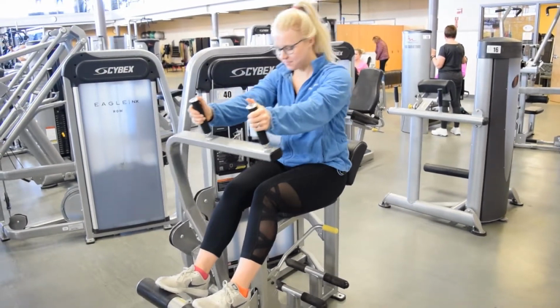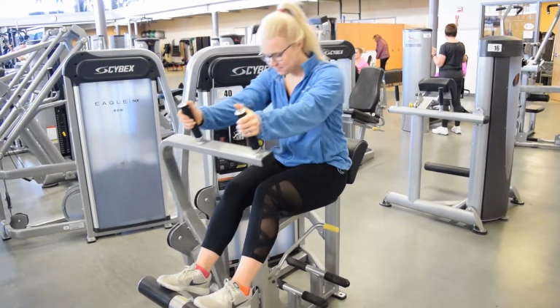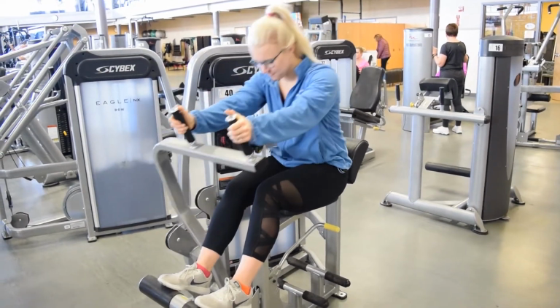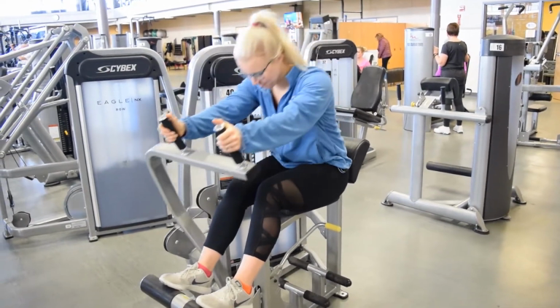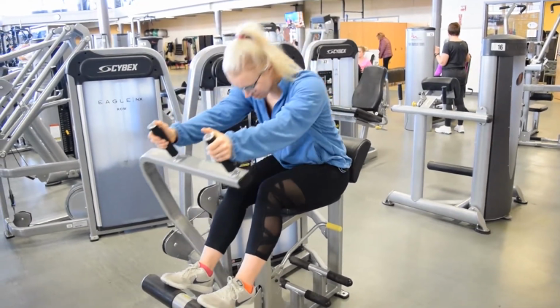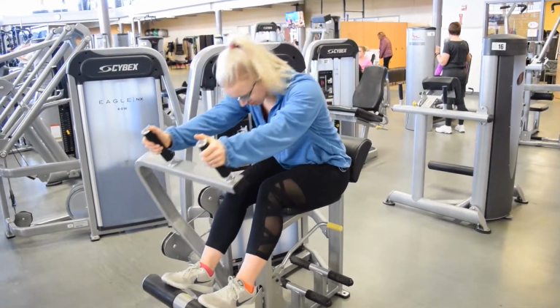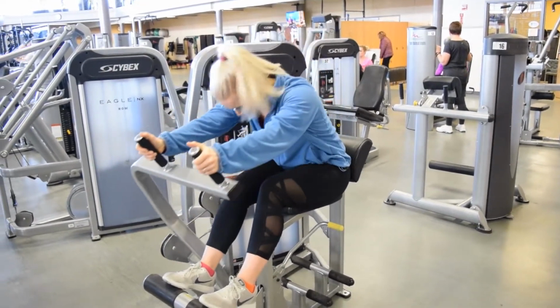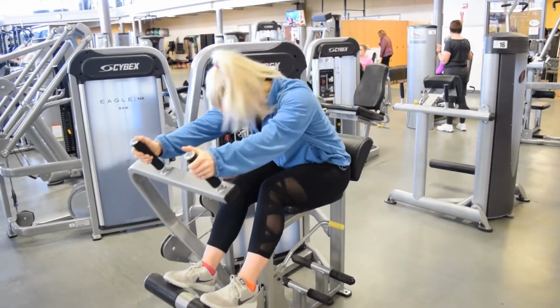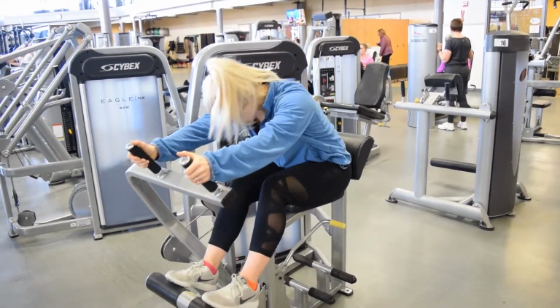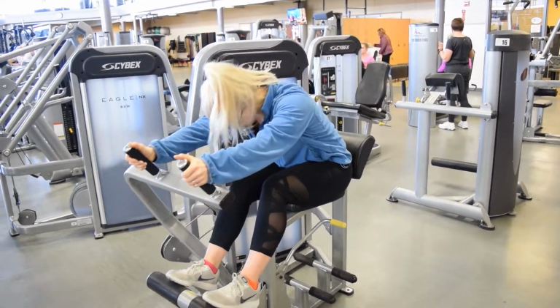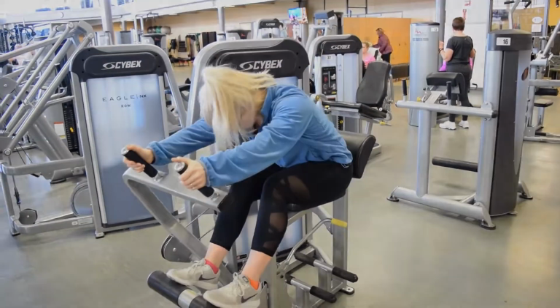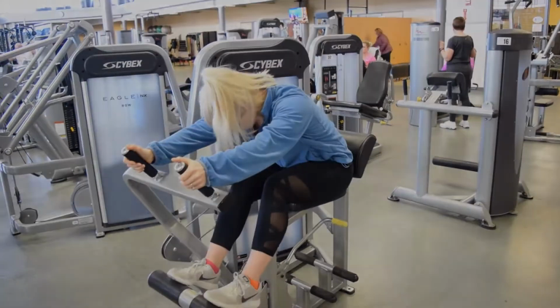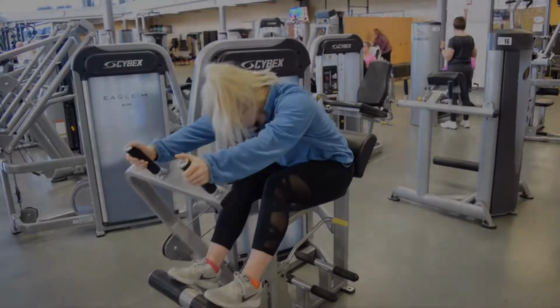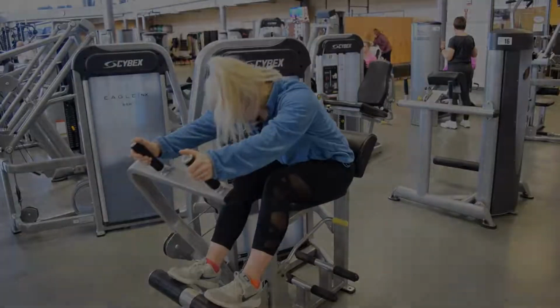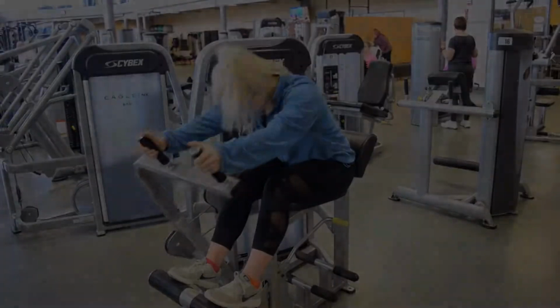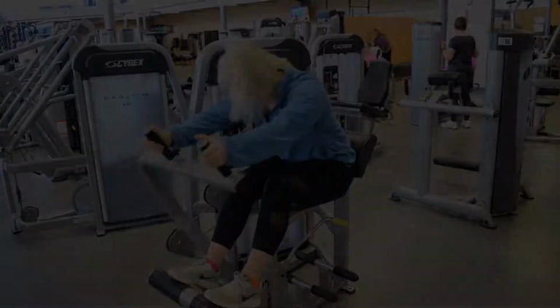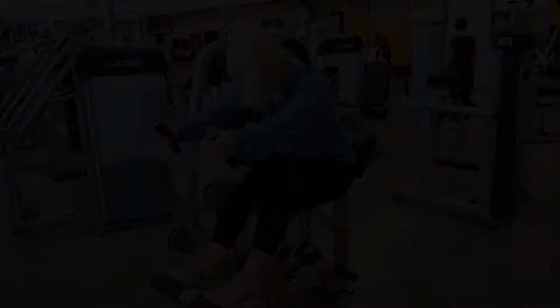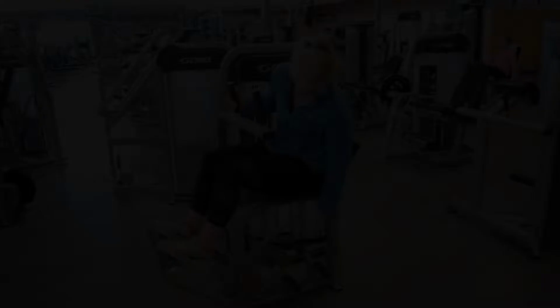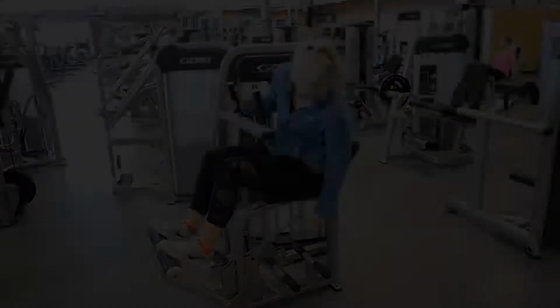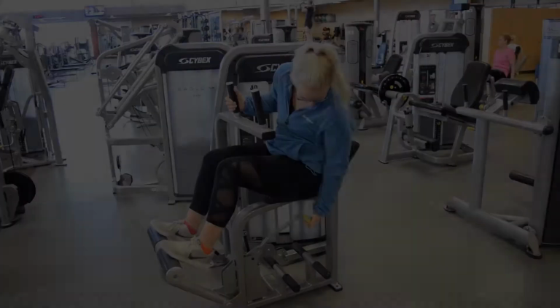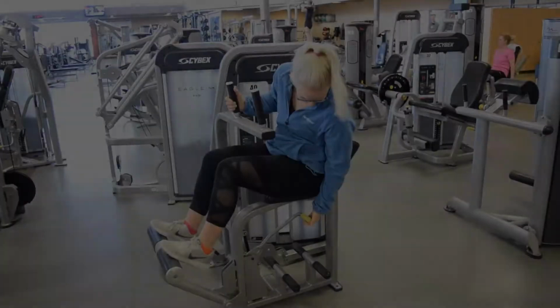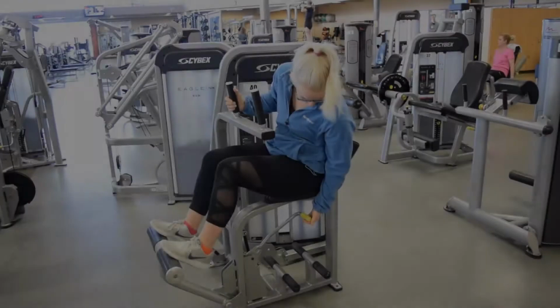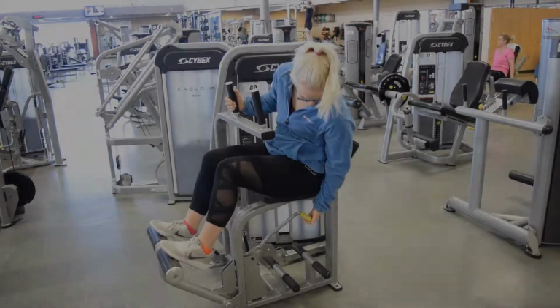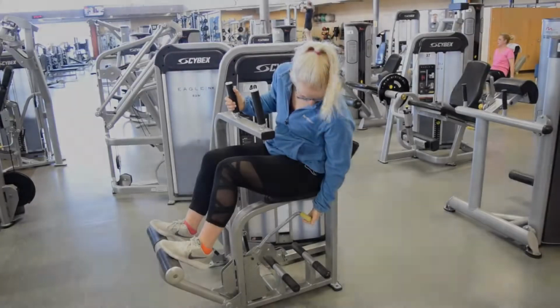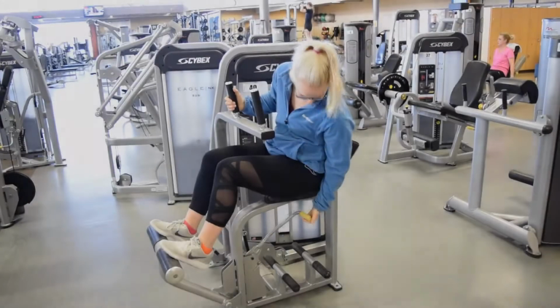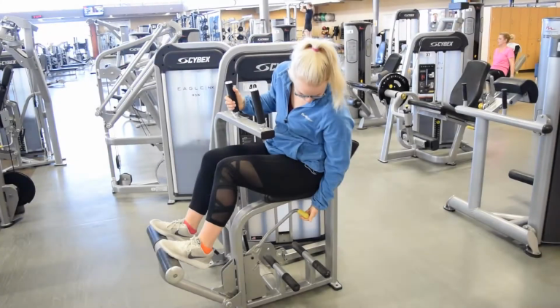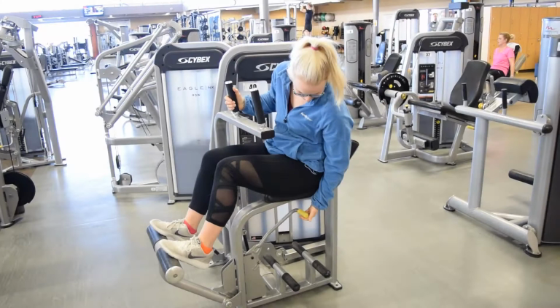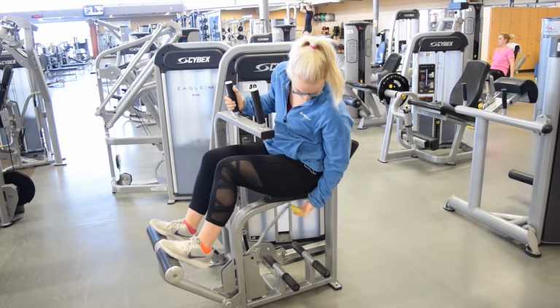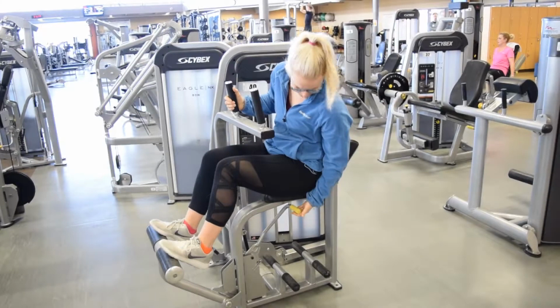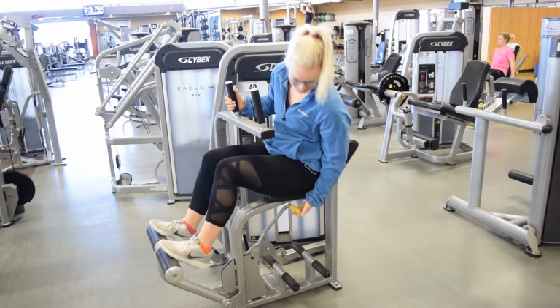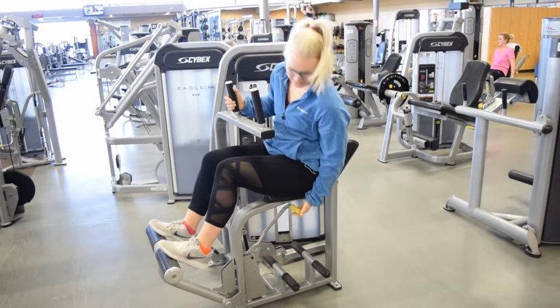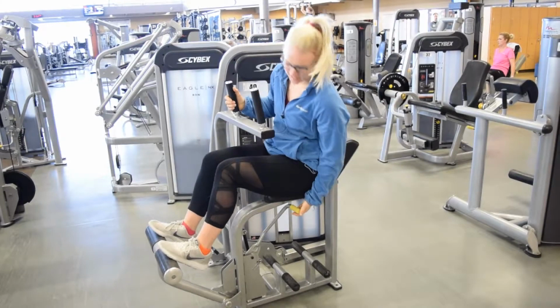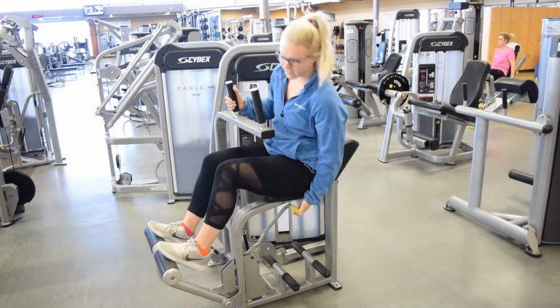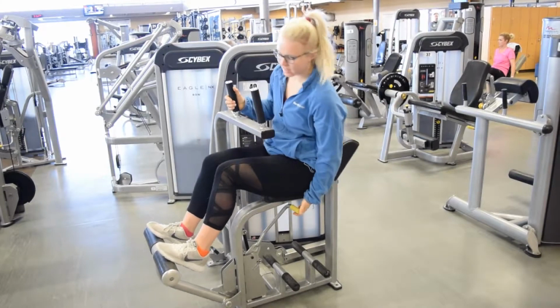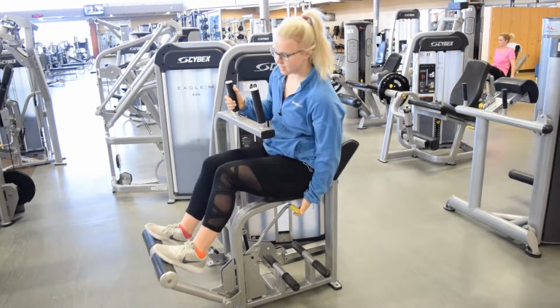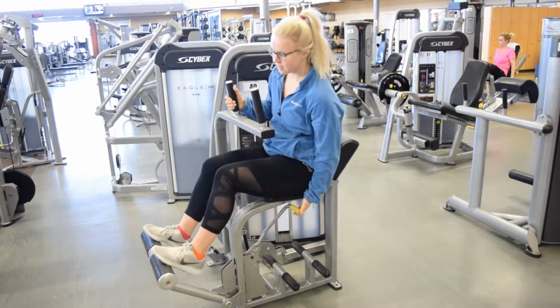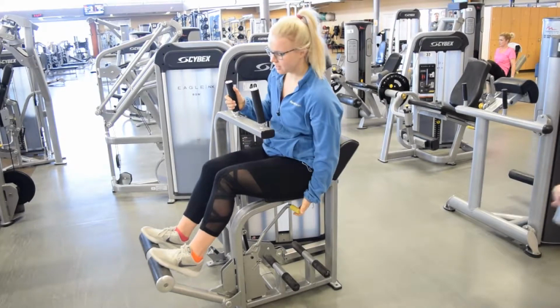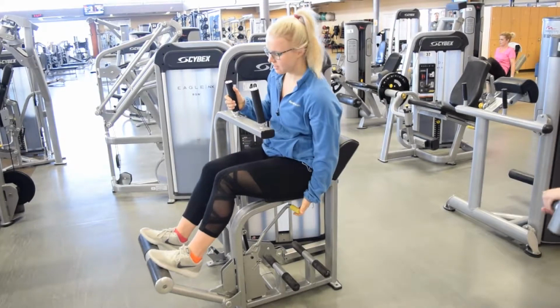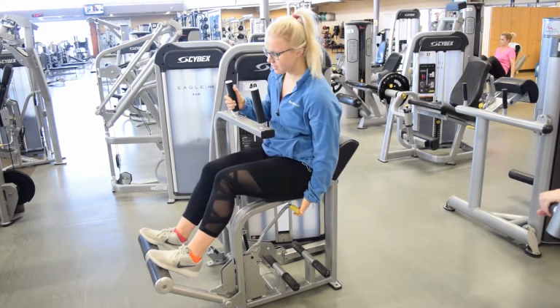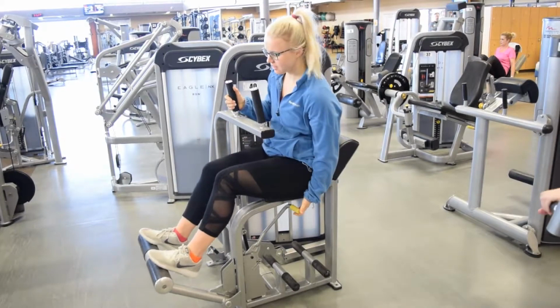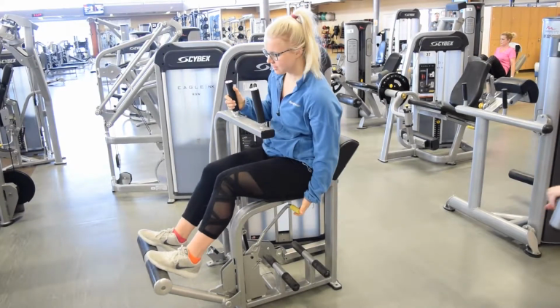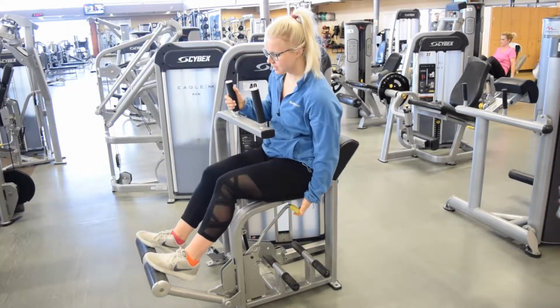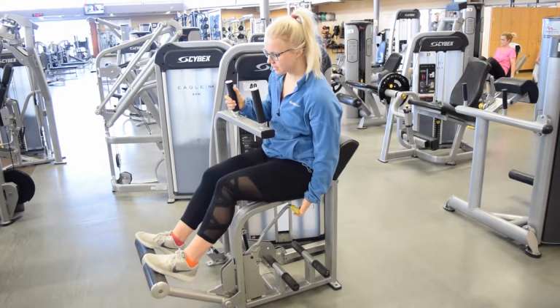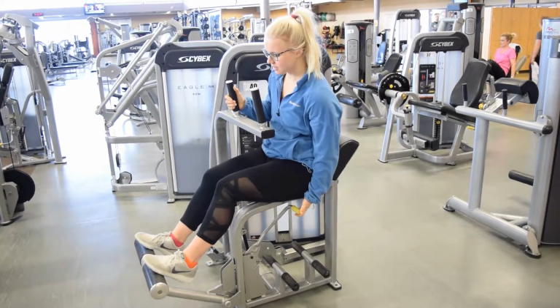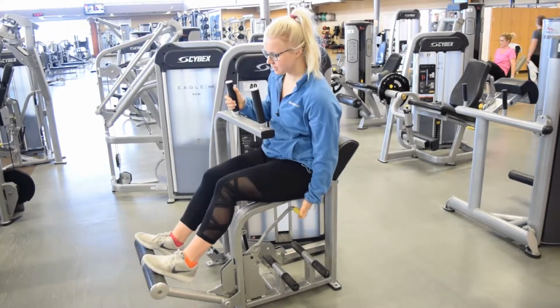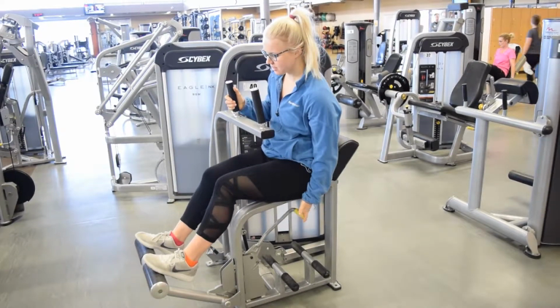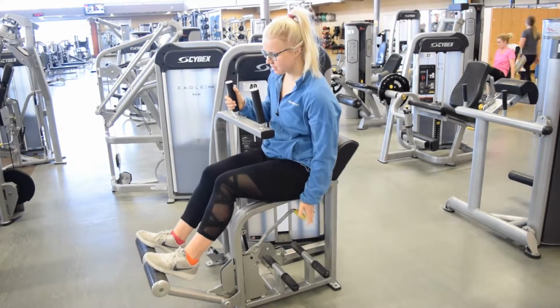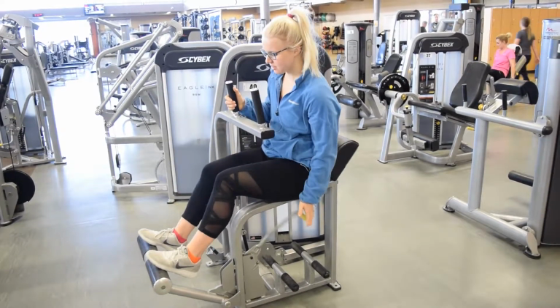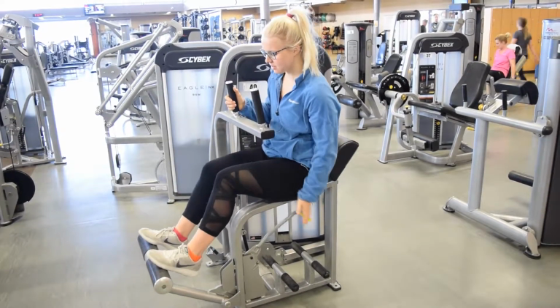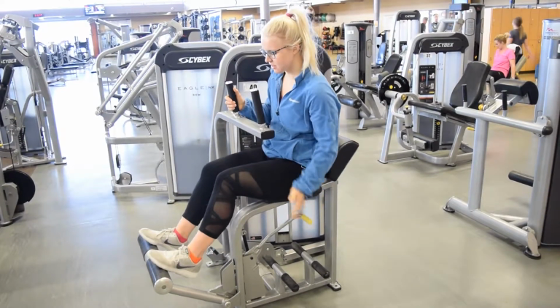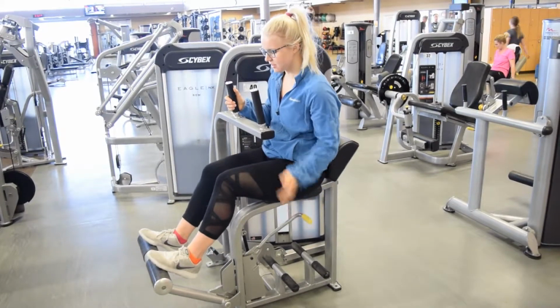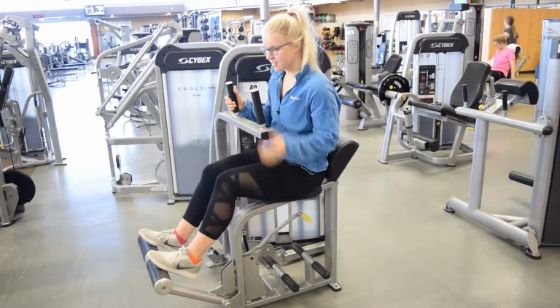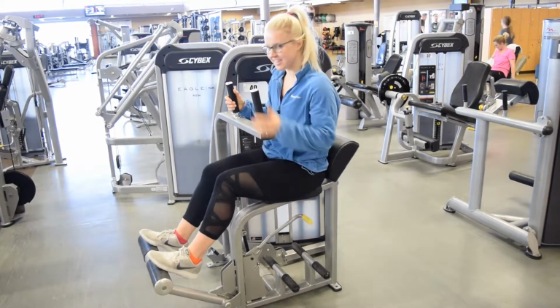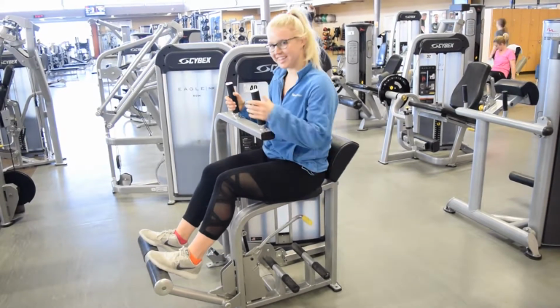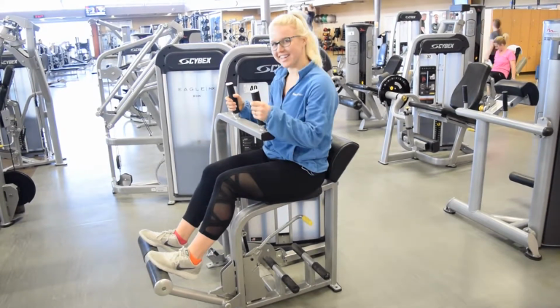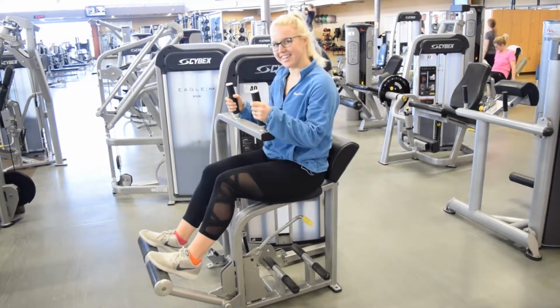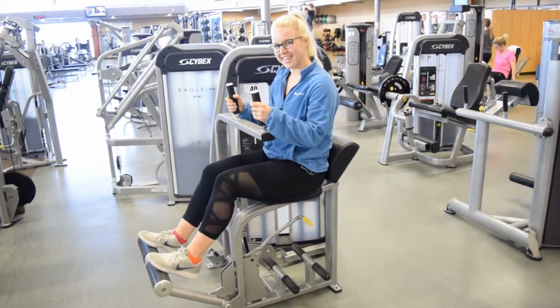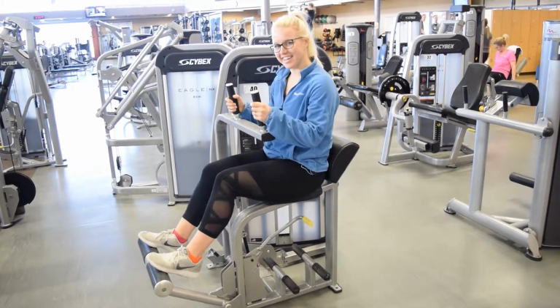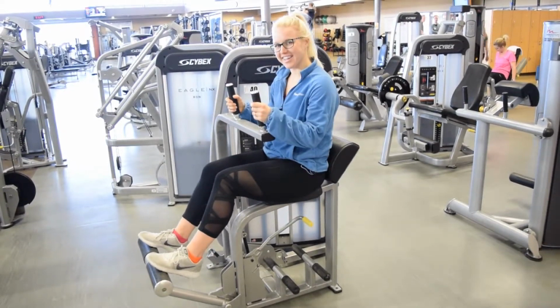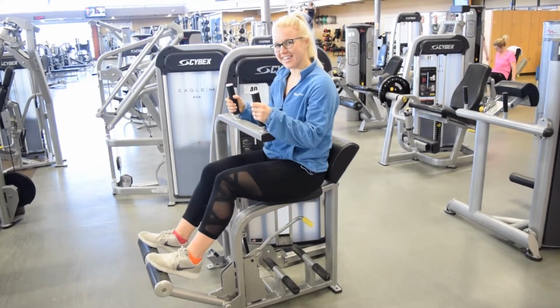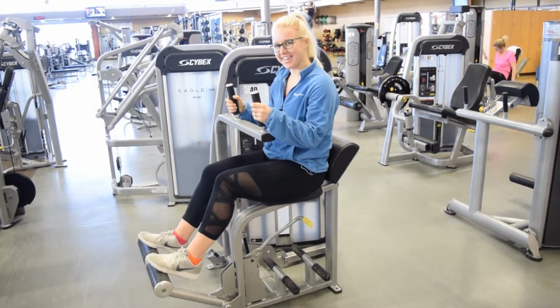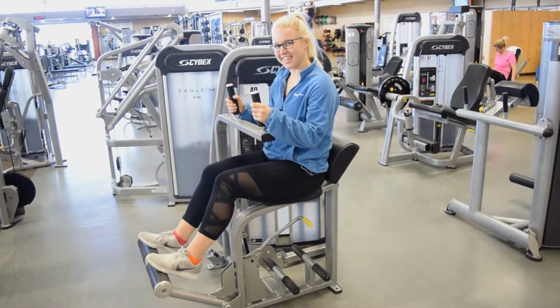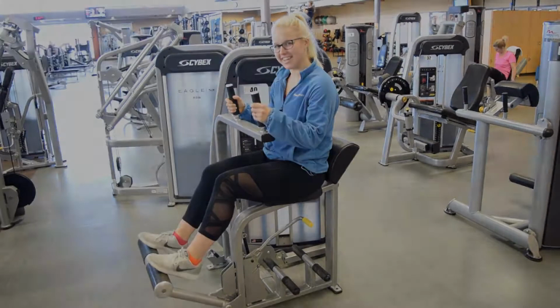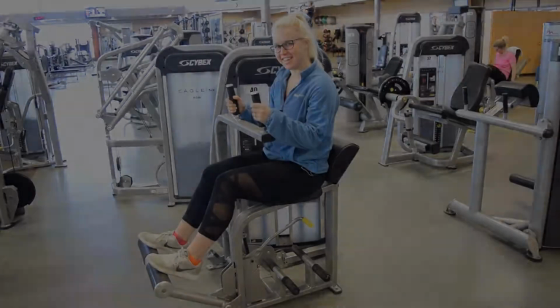The foot bar accommodates users of different heights and can be easily adjusted. We suggest your legs are in a comfortable slight bend at the knee.